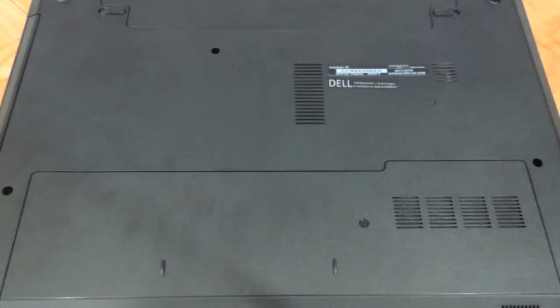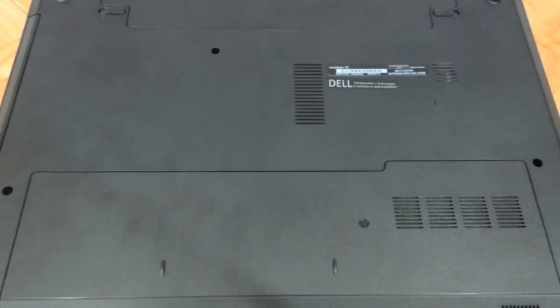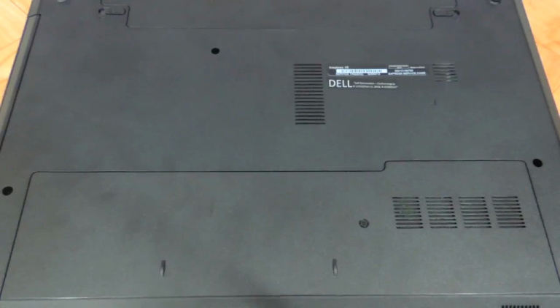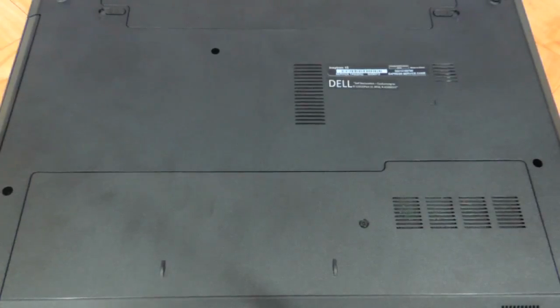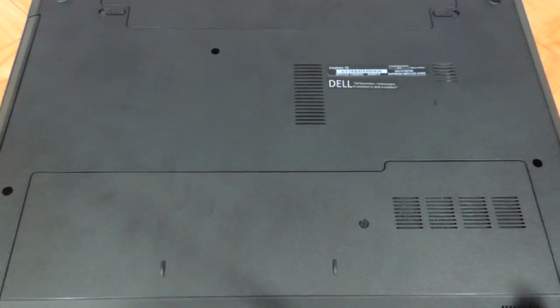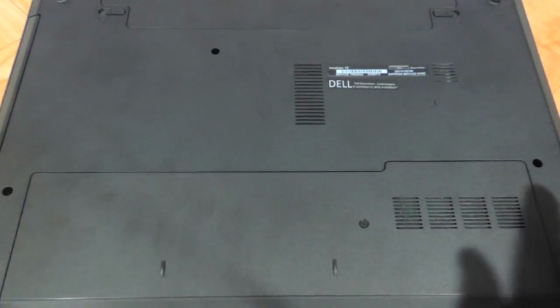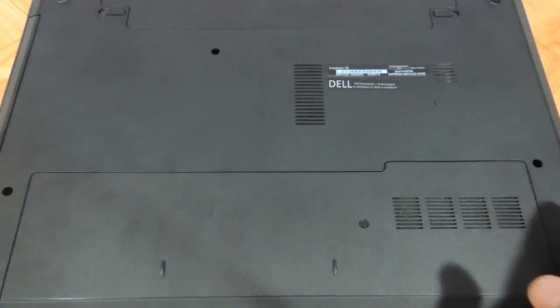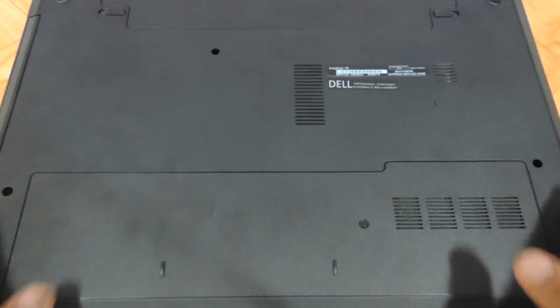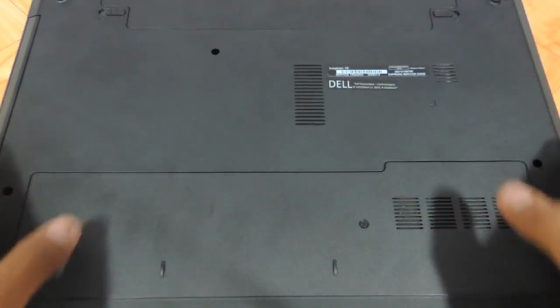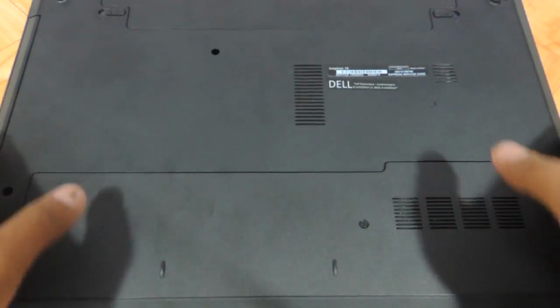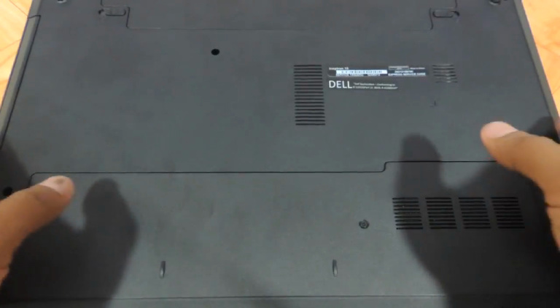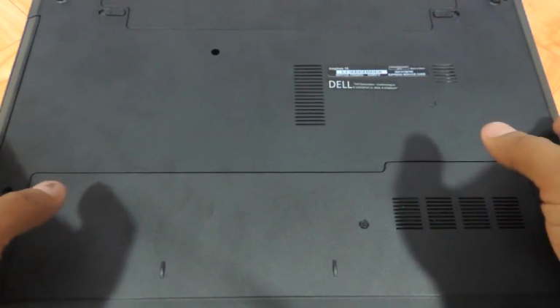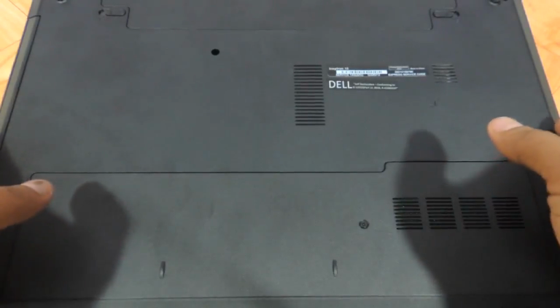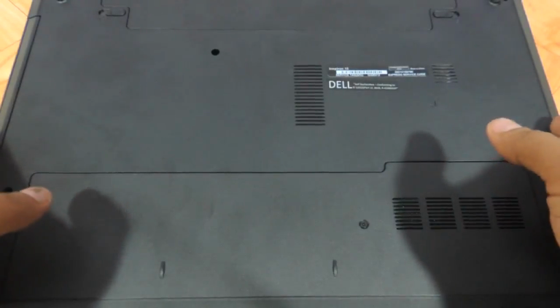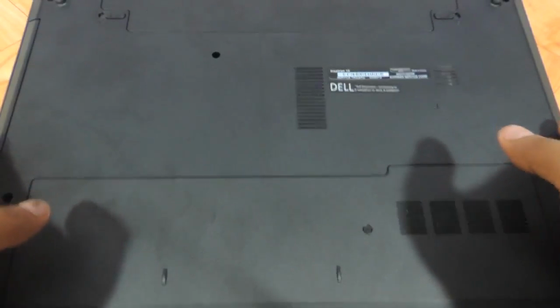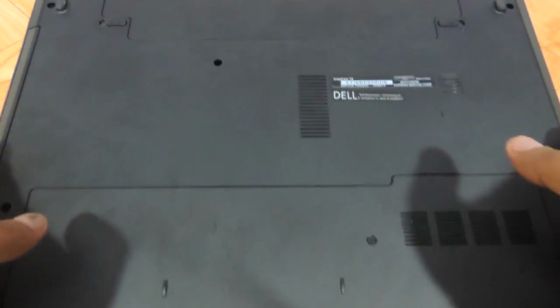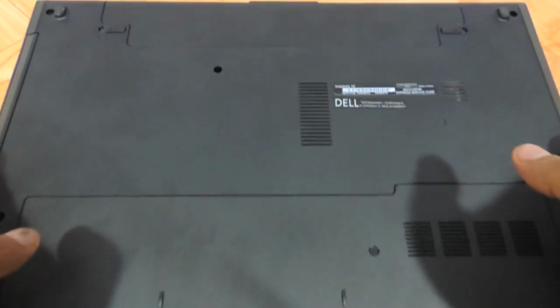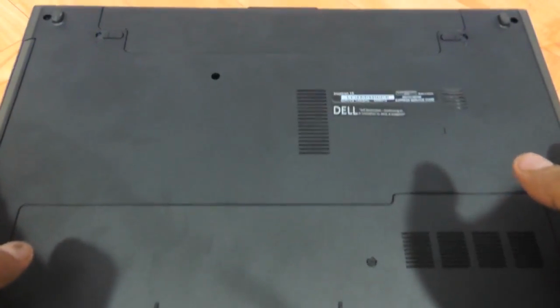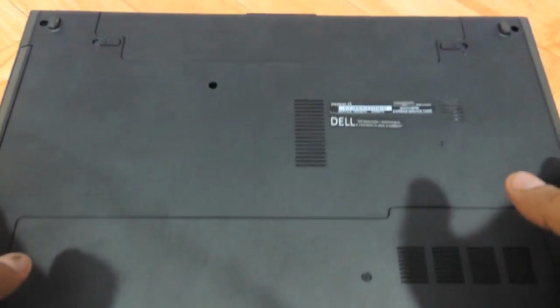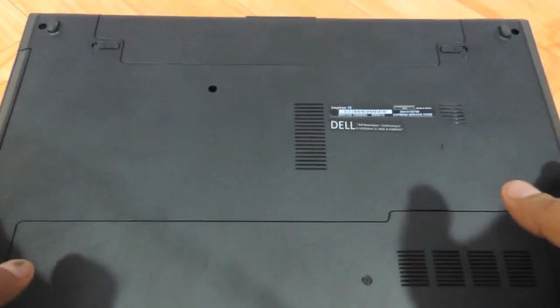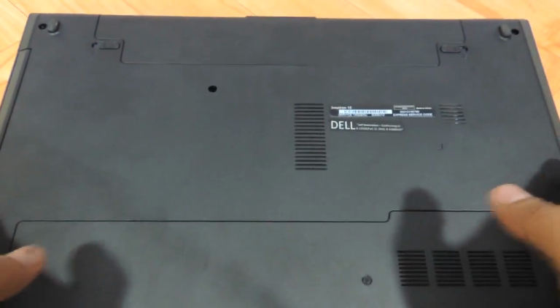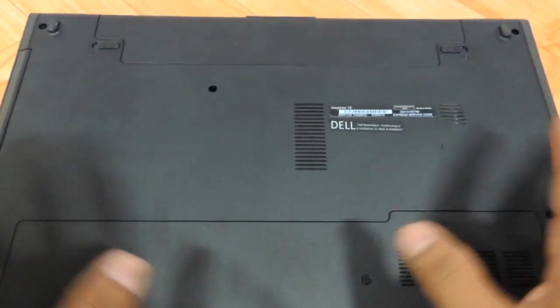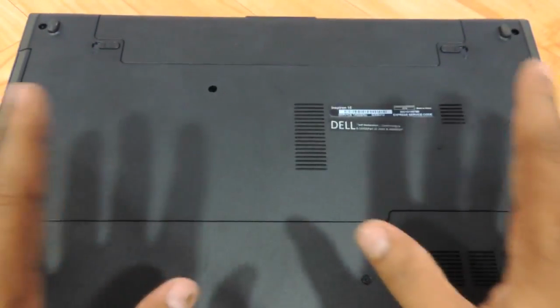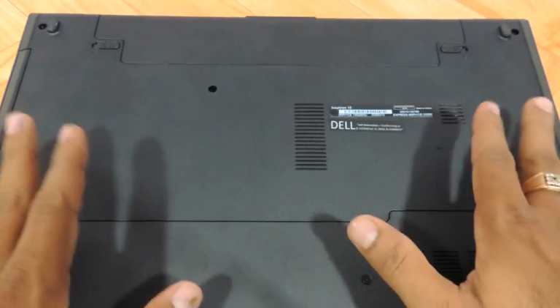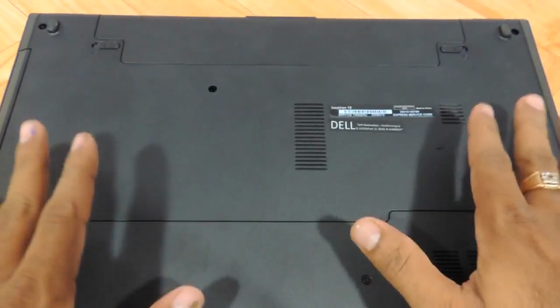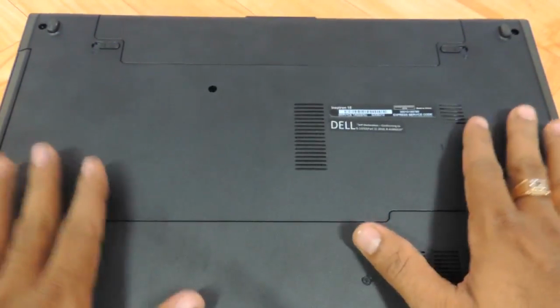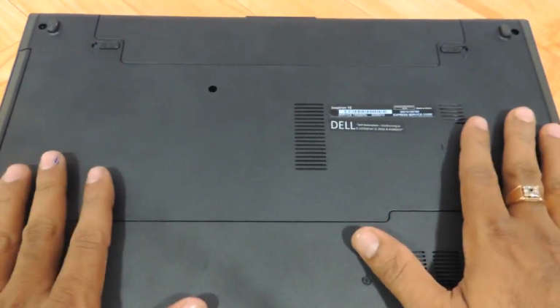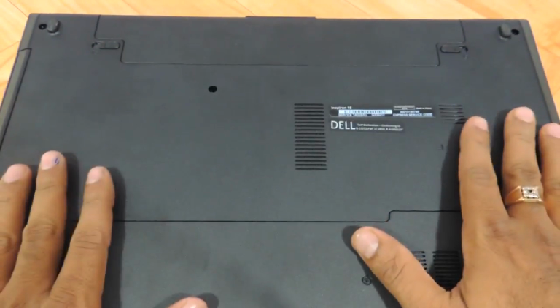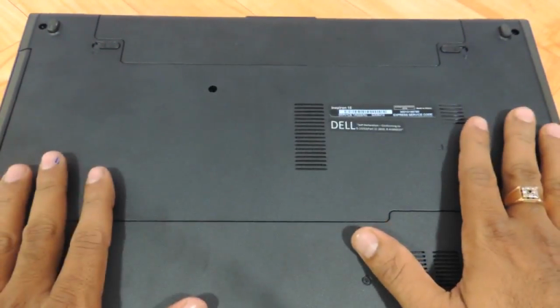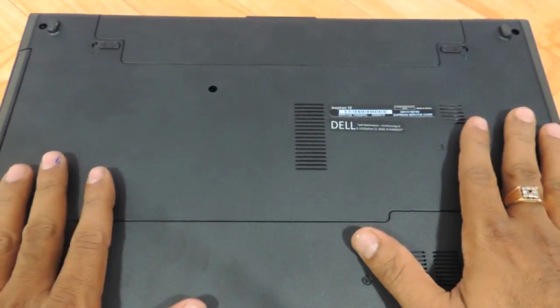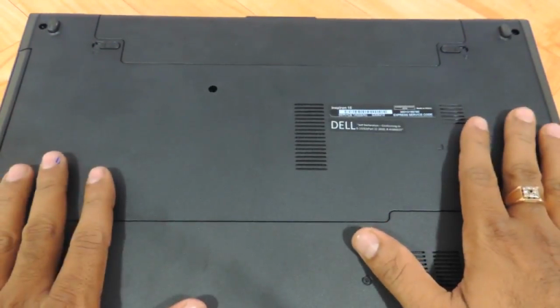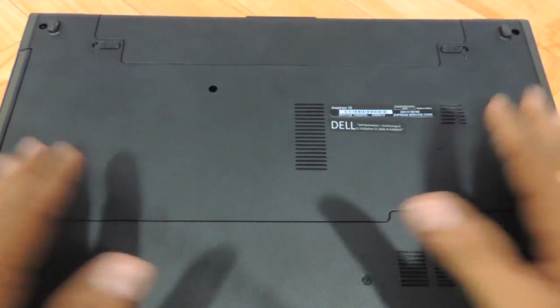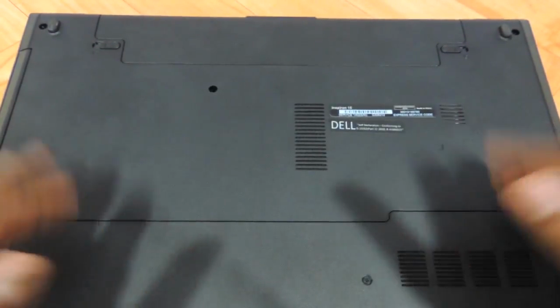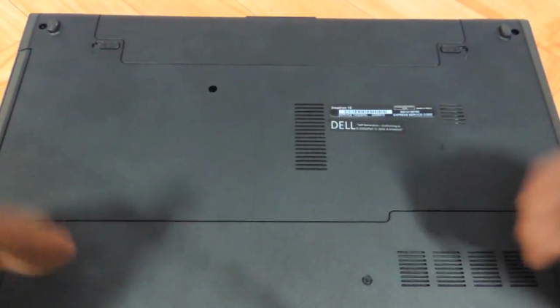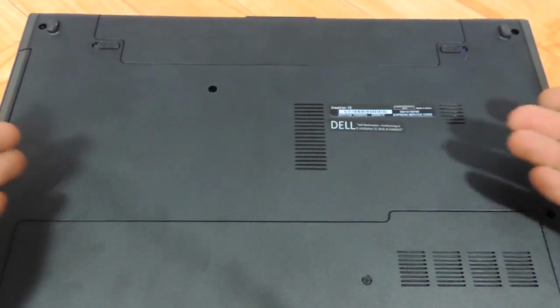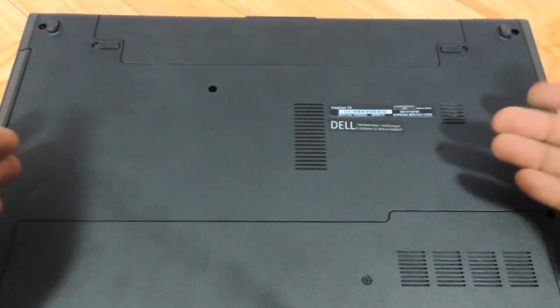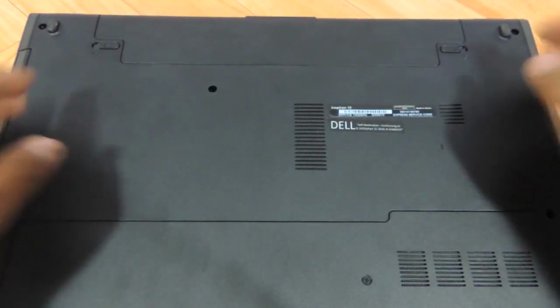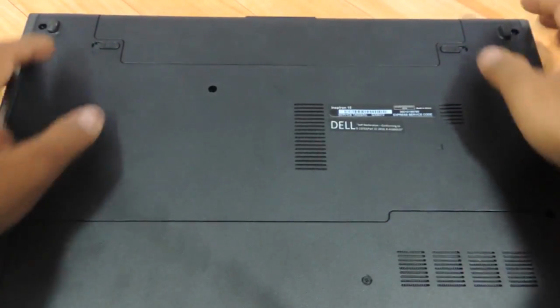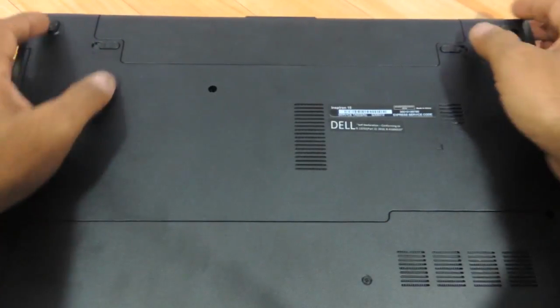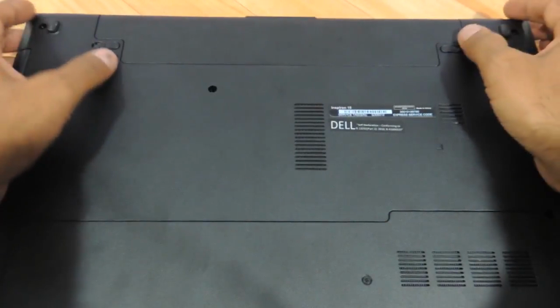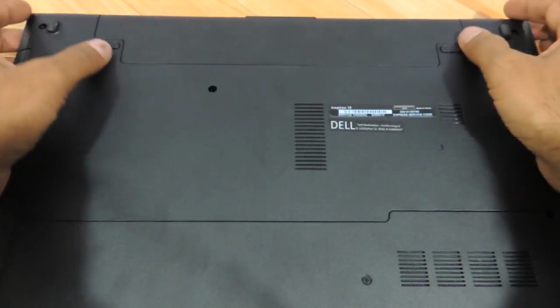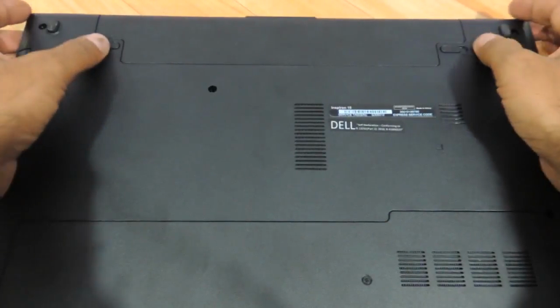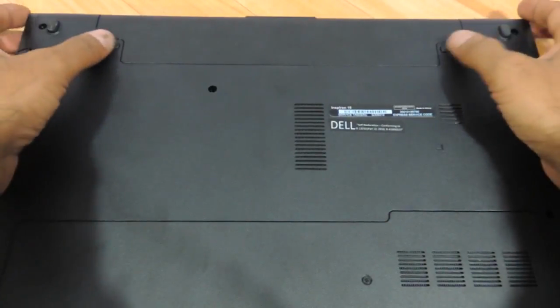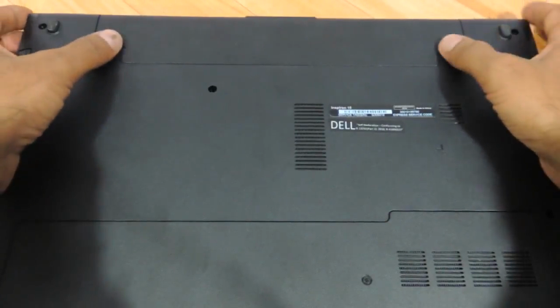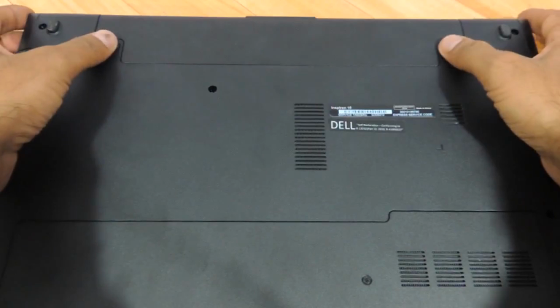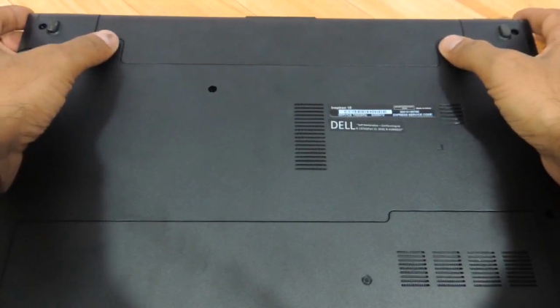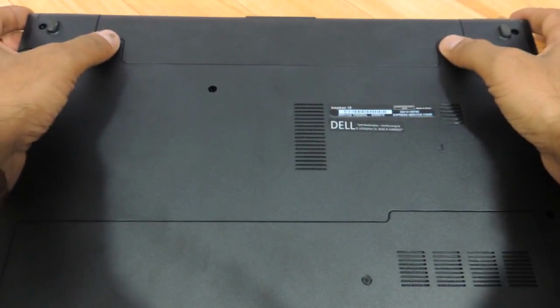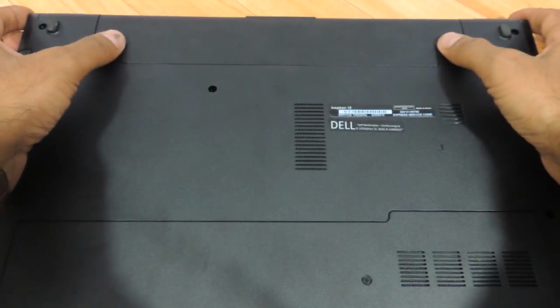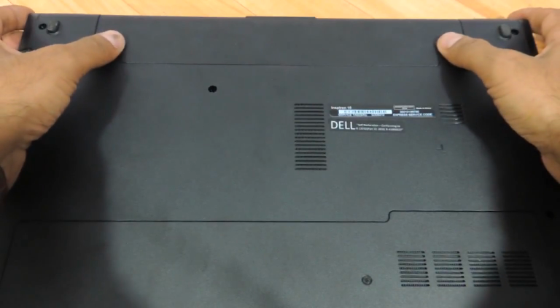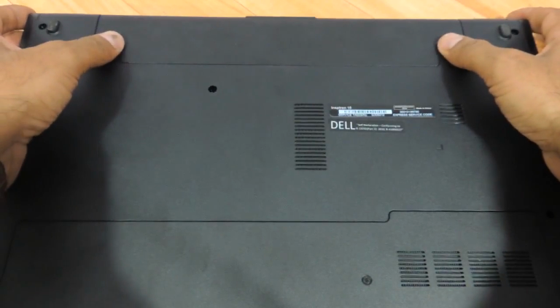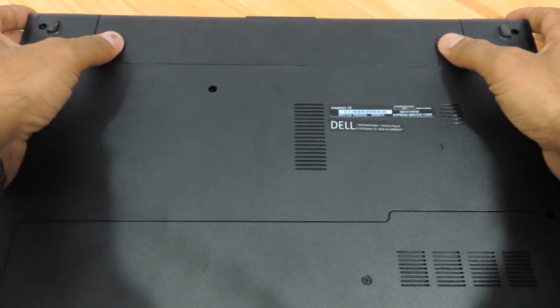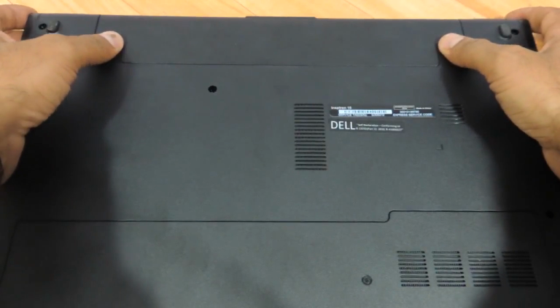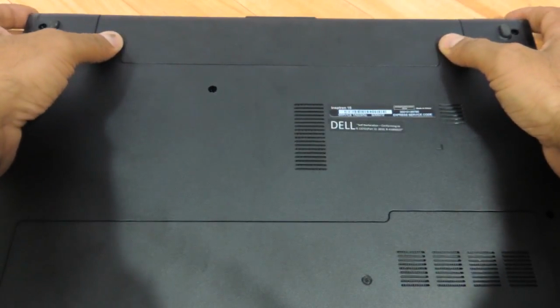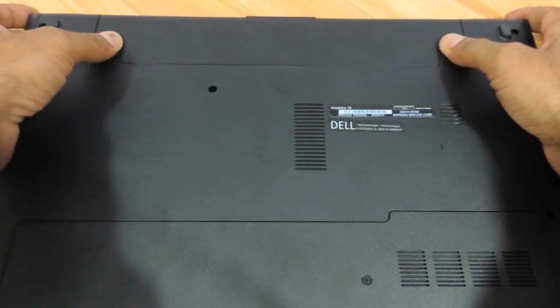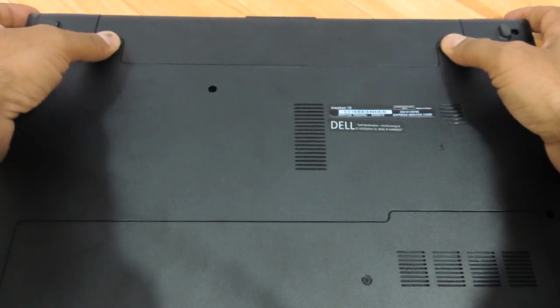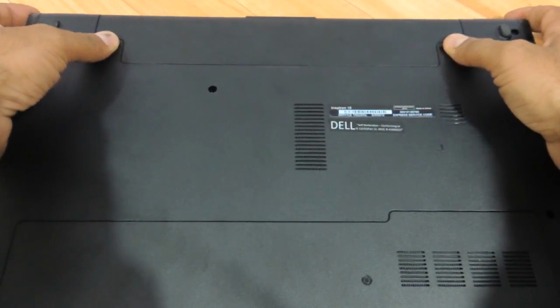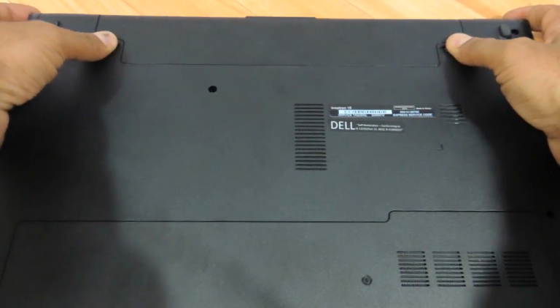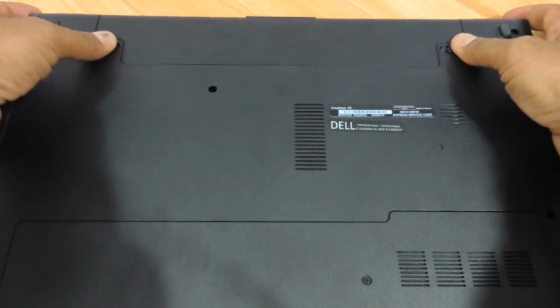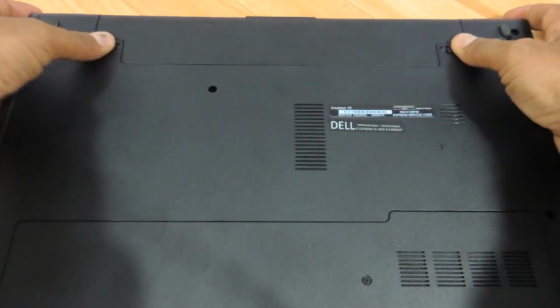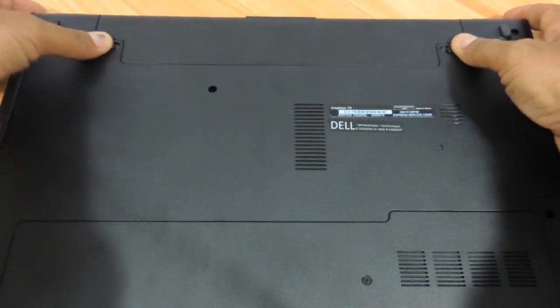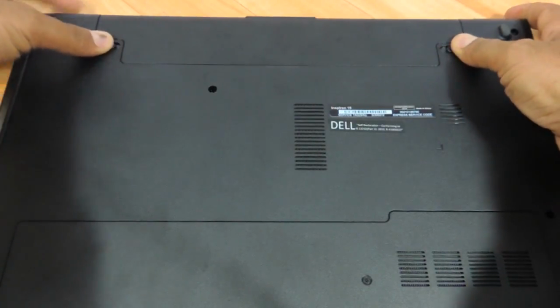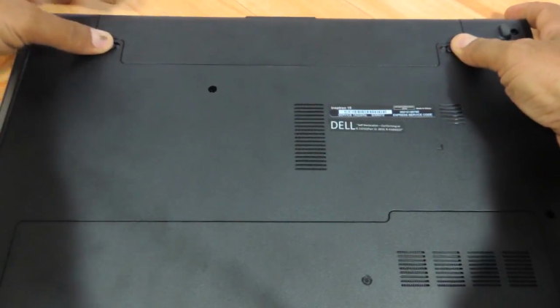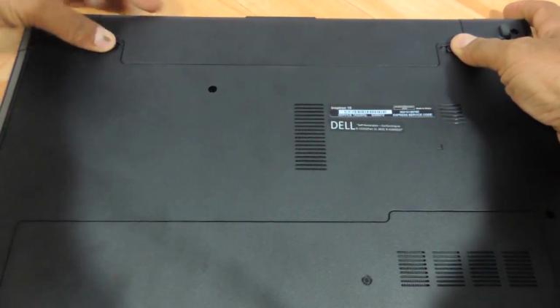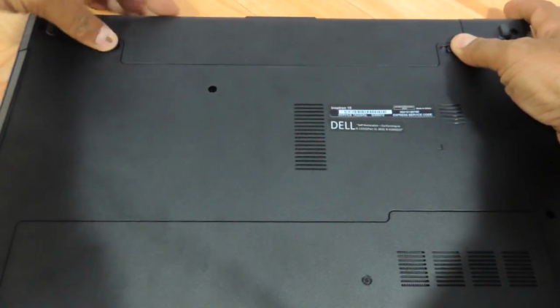Now the first thing you need to do is flip the laptop the way I have done it now. Just put it on this side and then remove the battery.